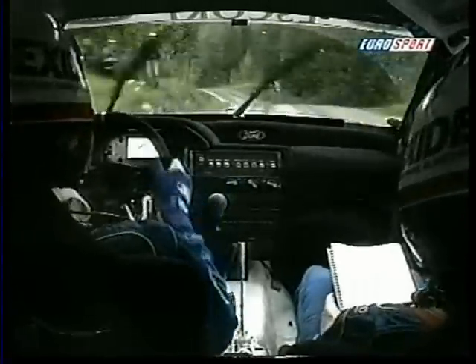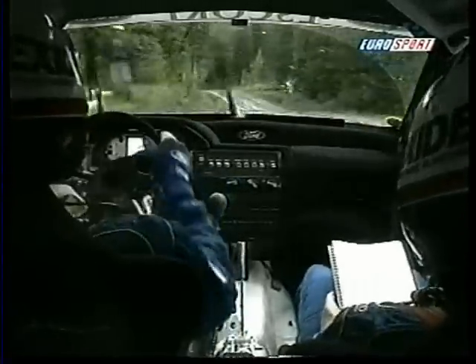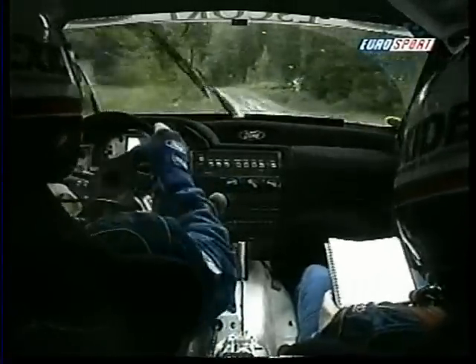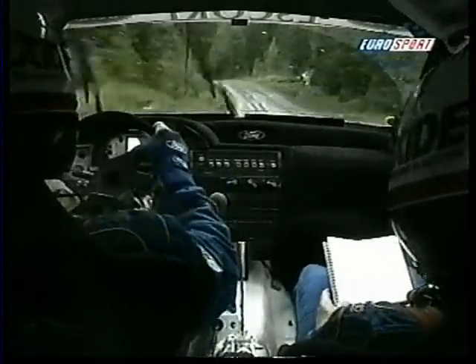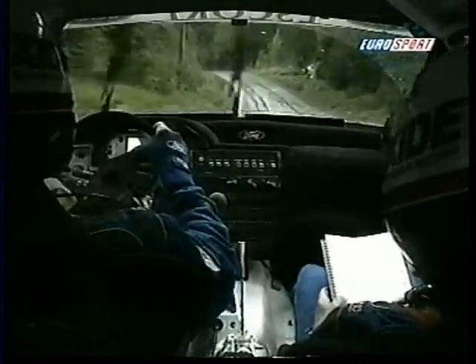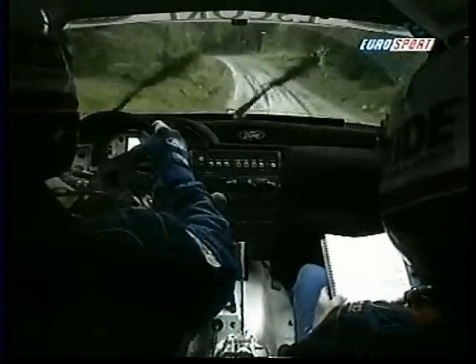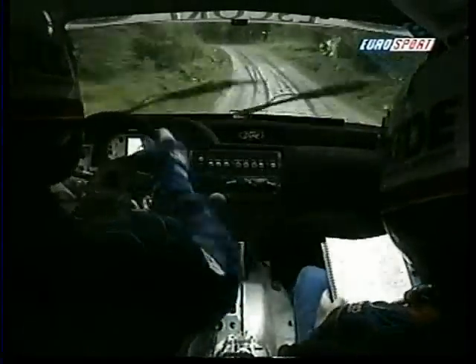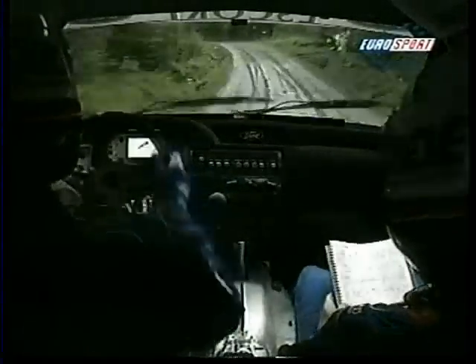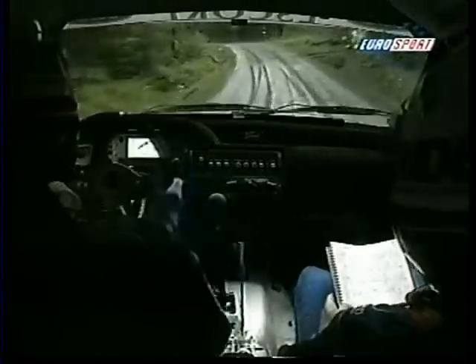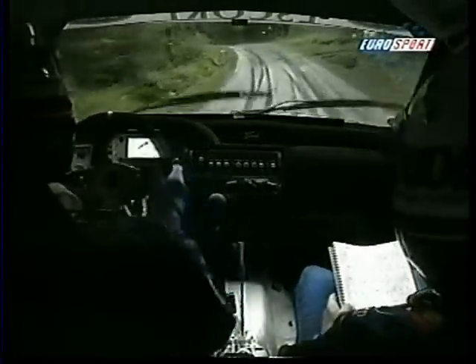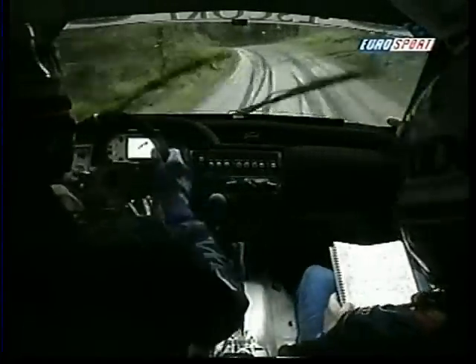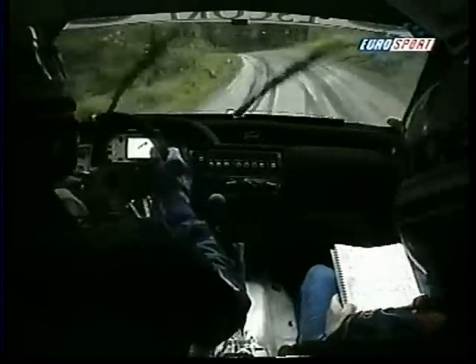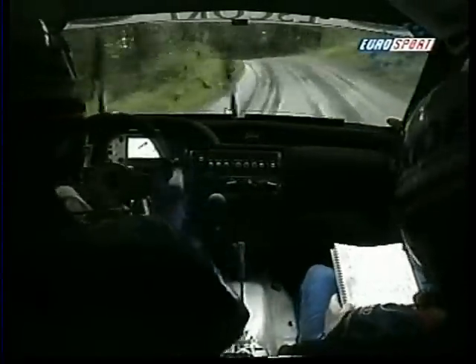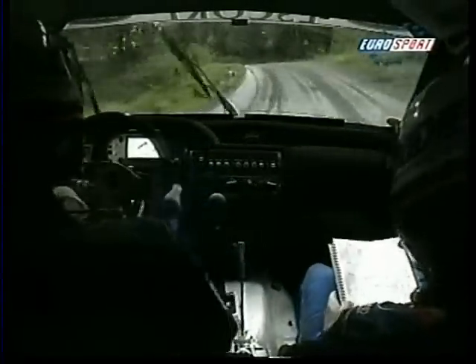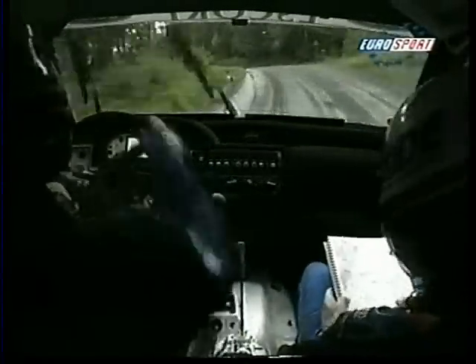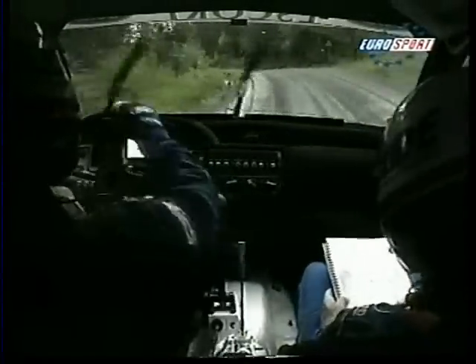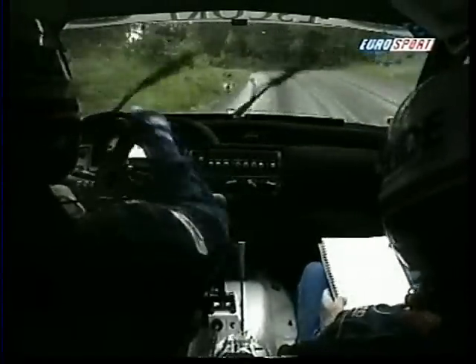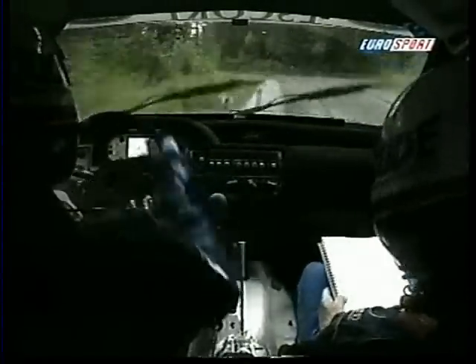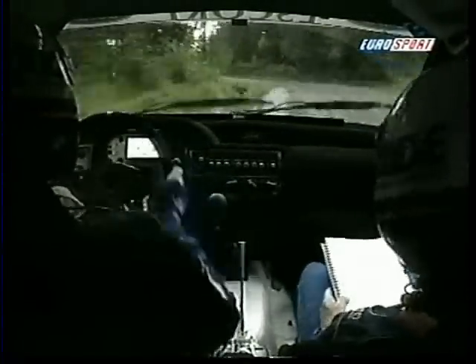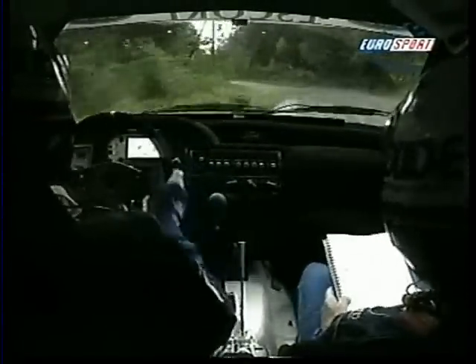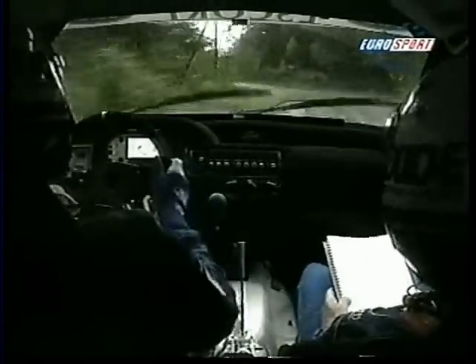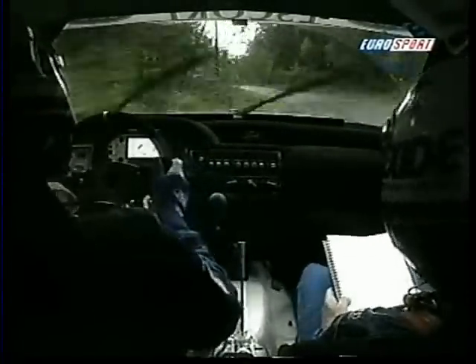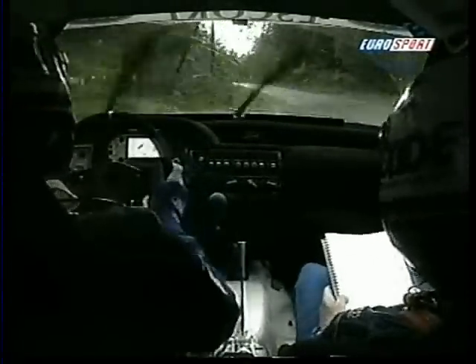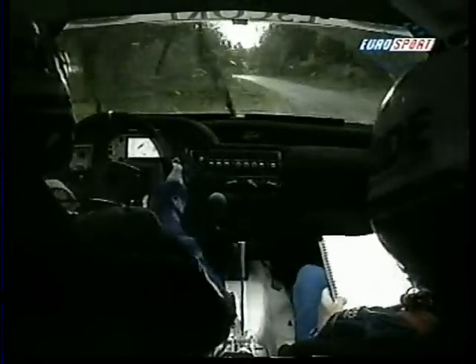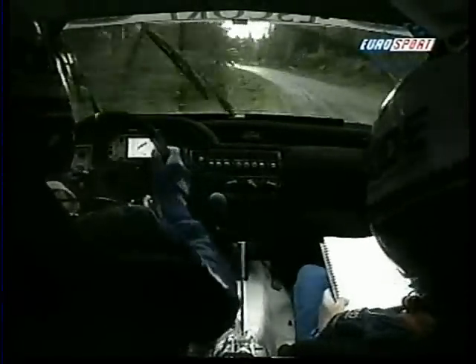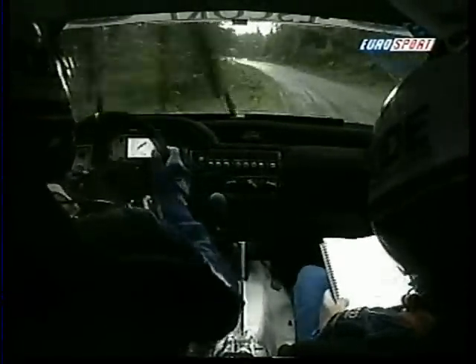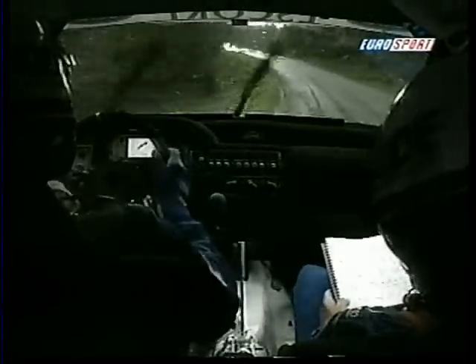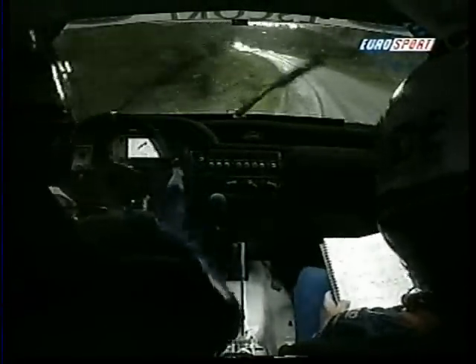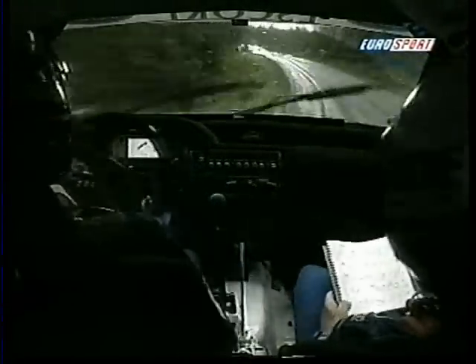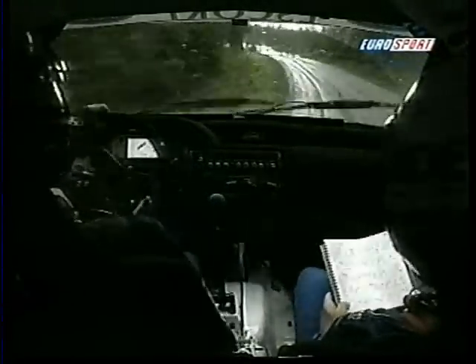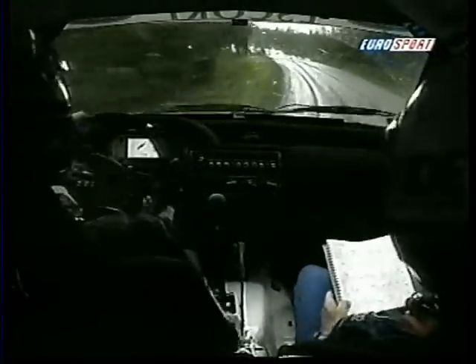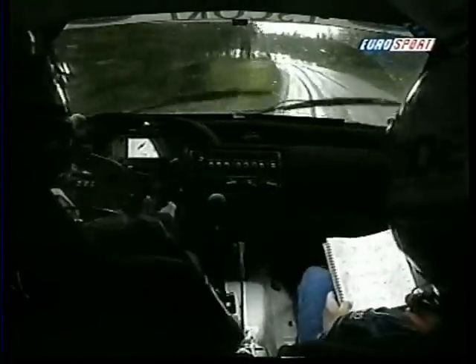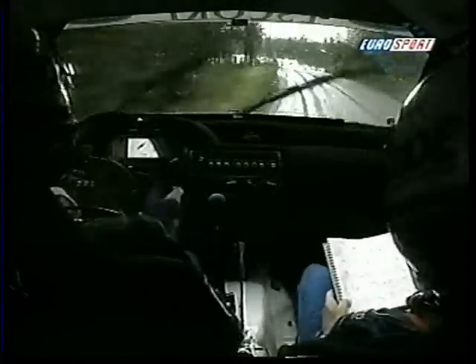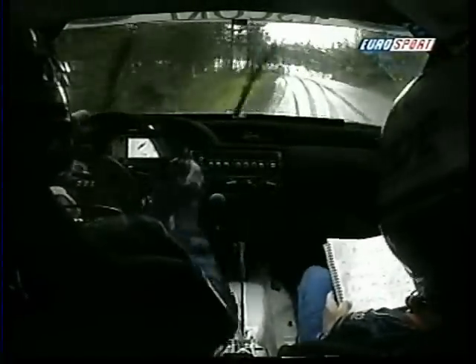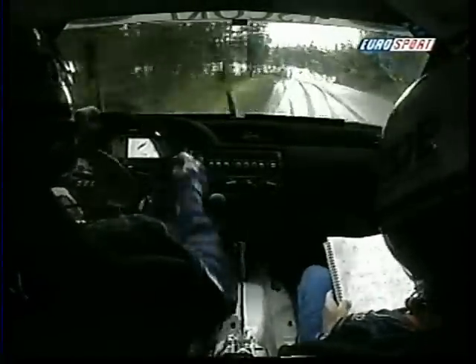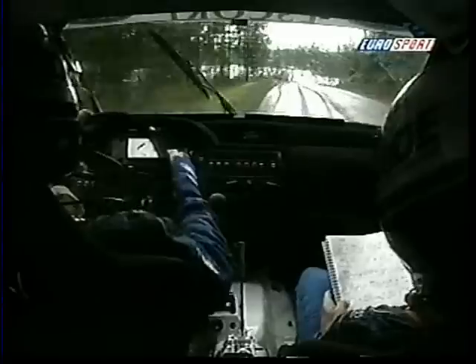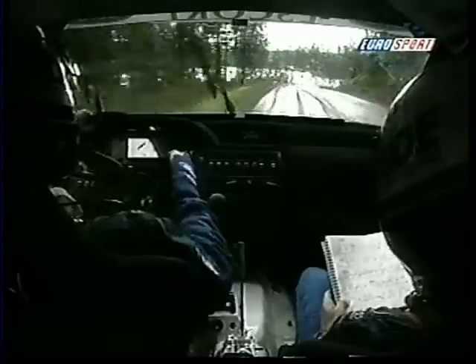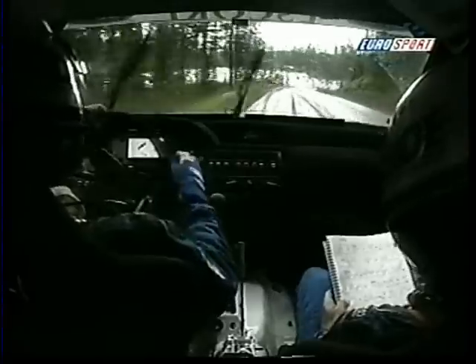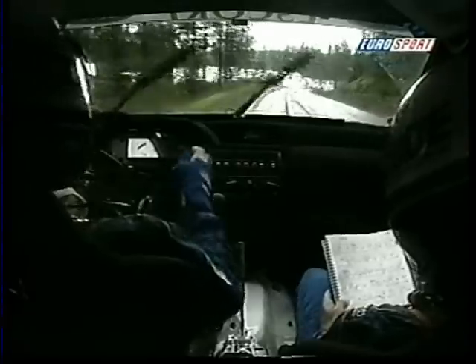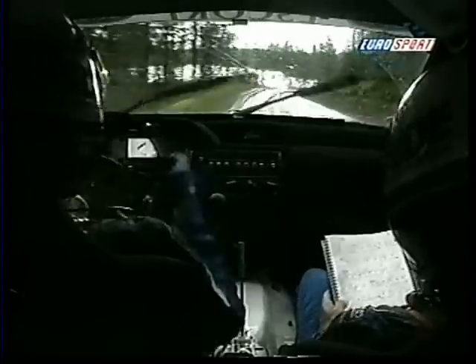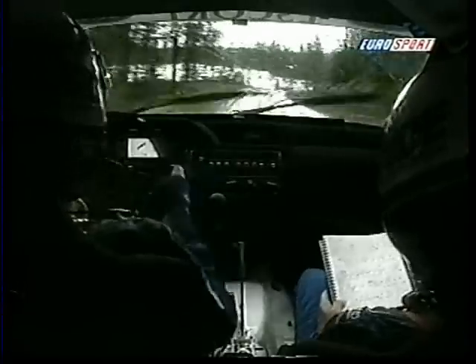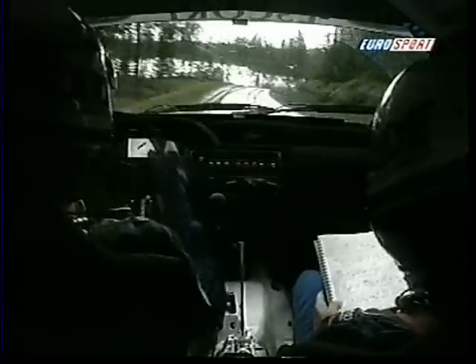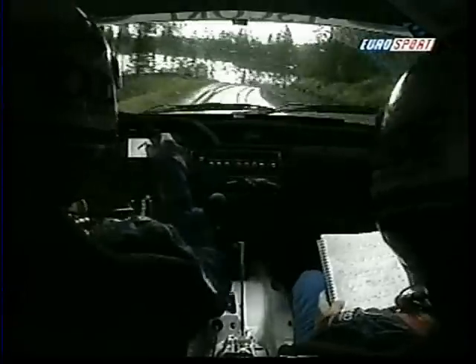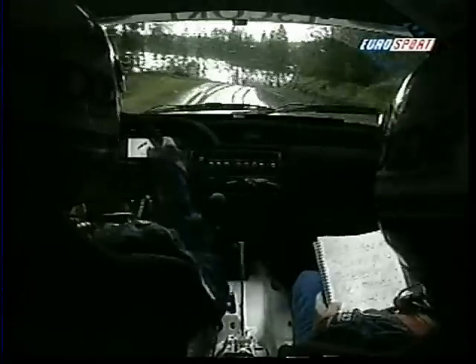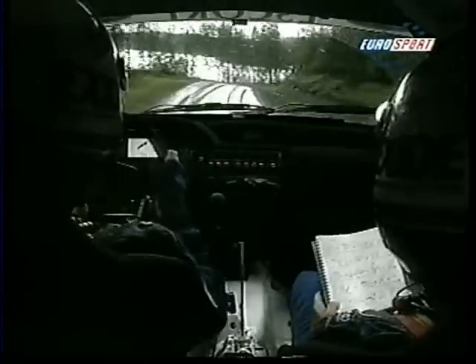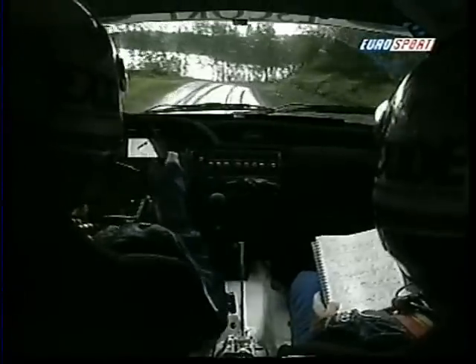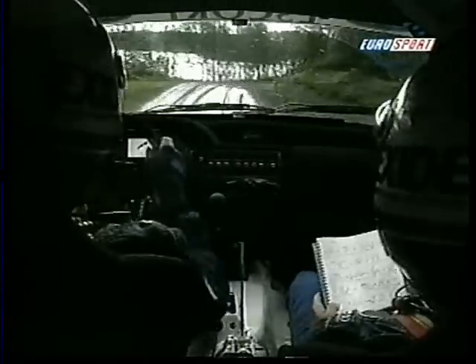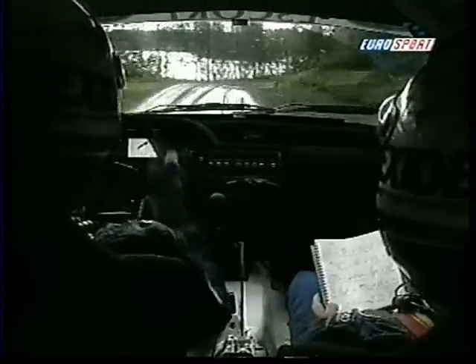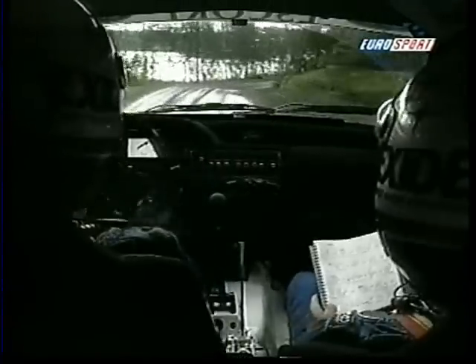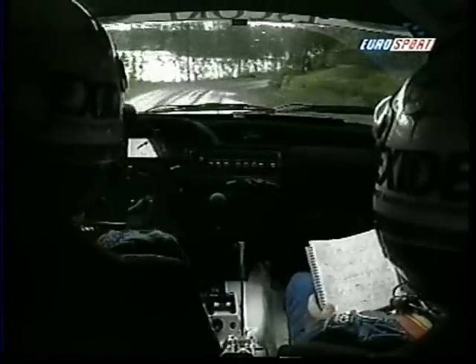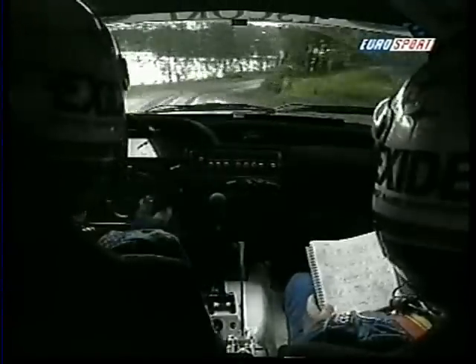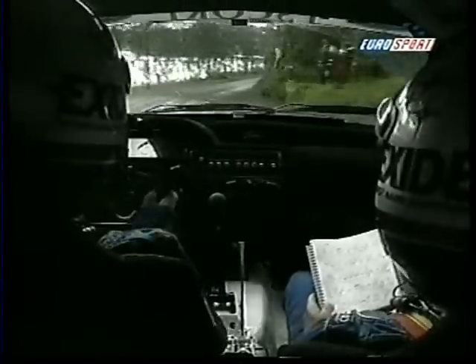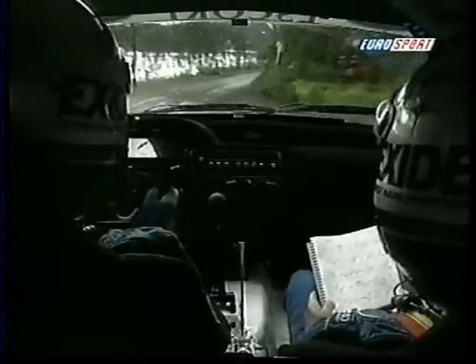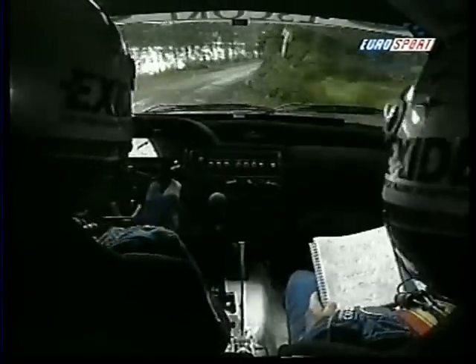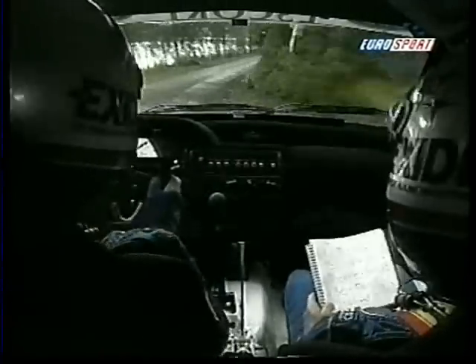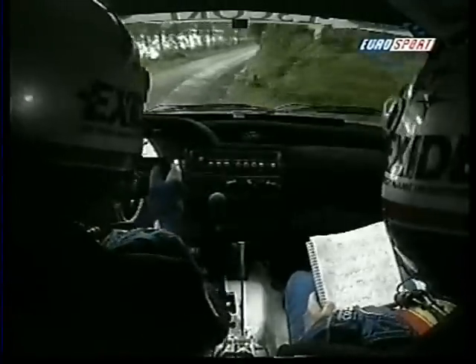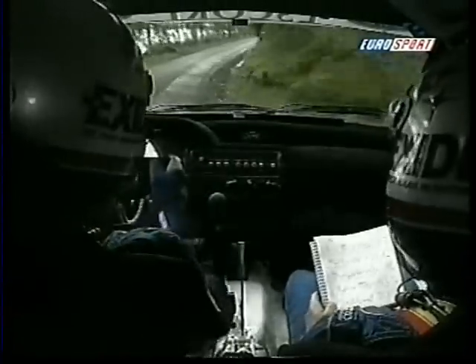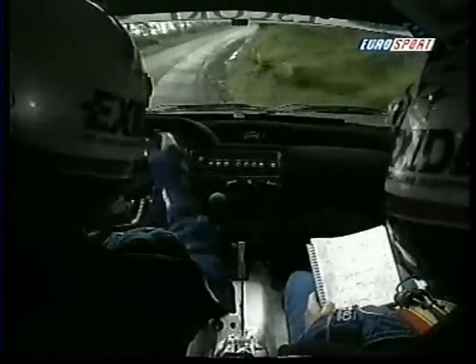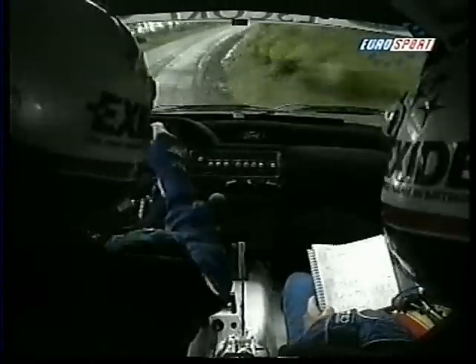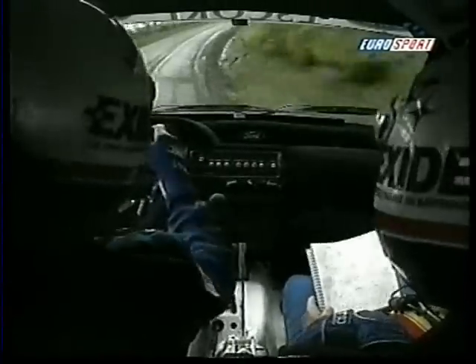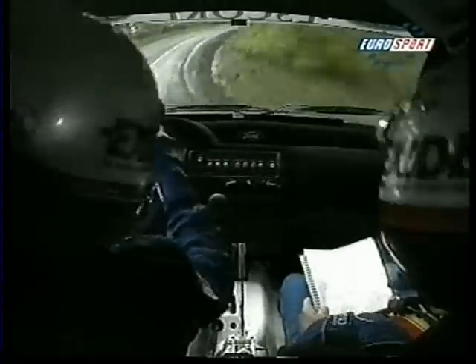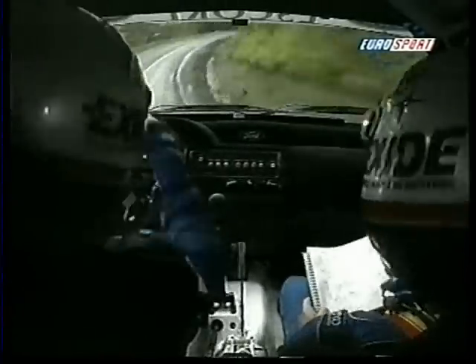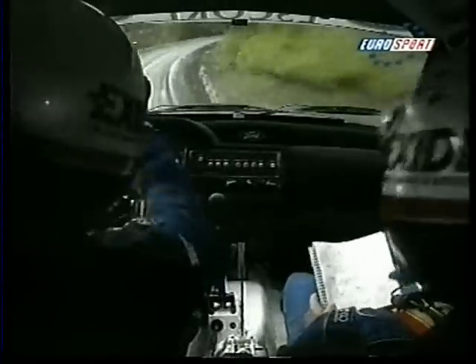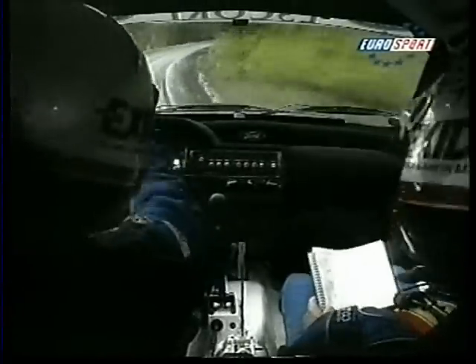50, 50 crest to very, very long fast right, opens and tightens to crest. 30, long bad right.